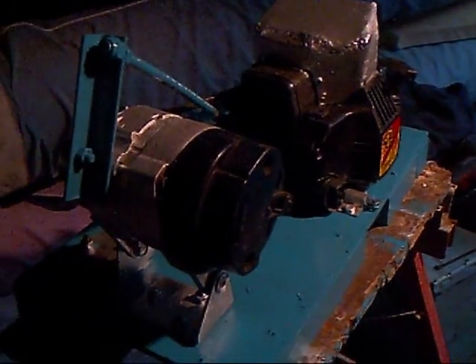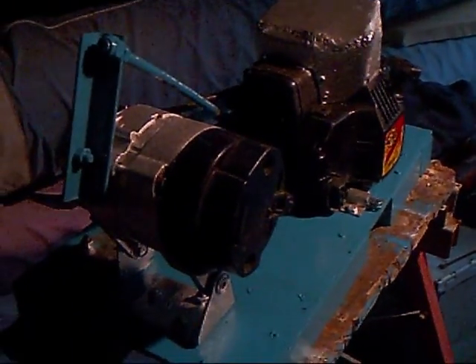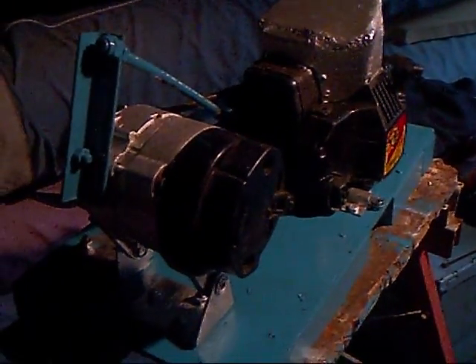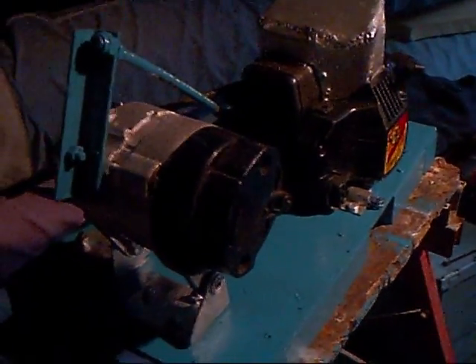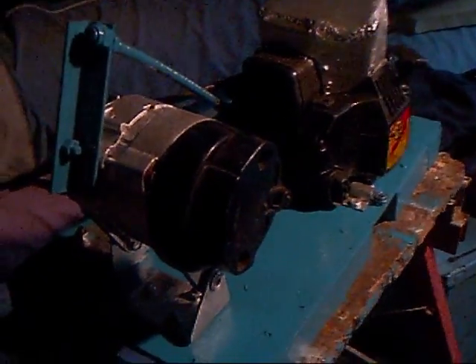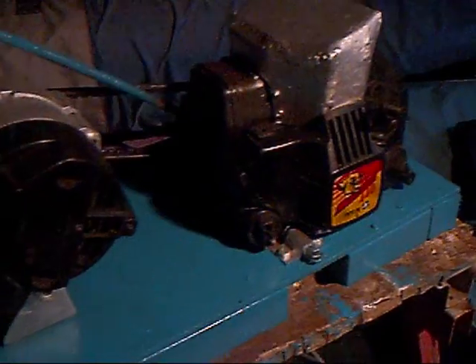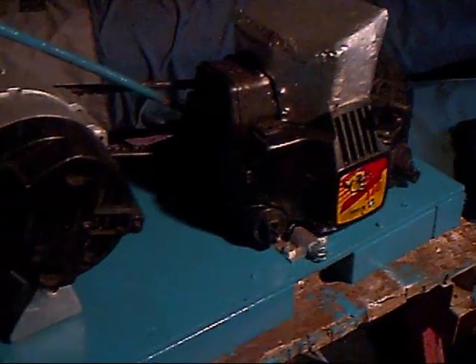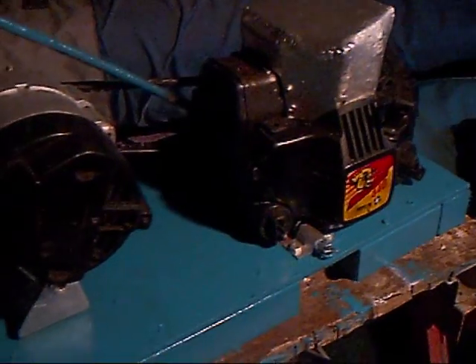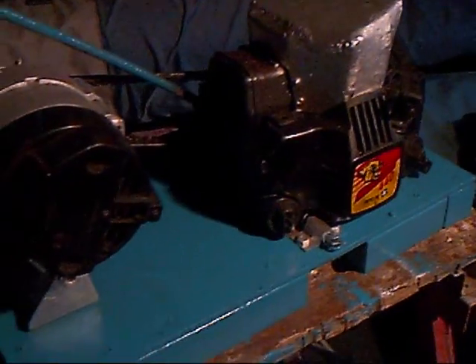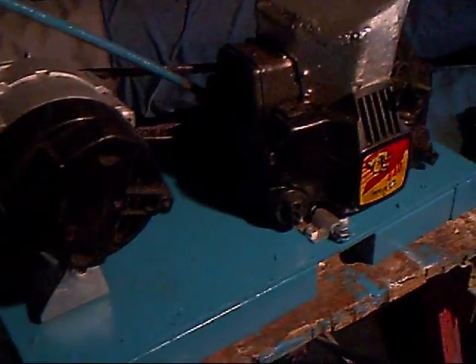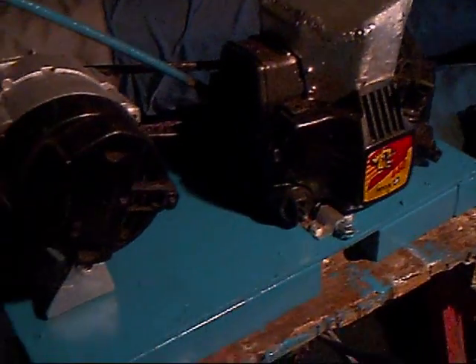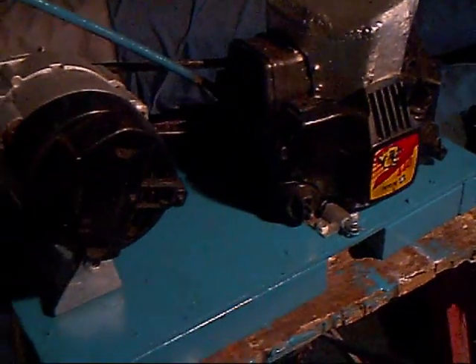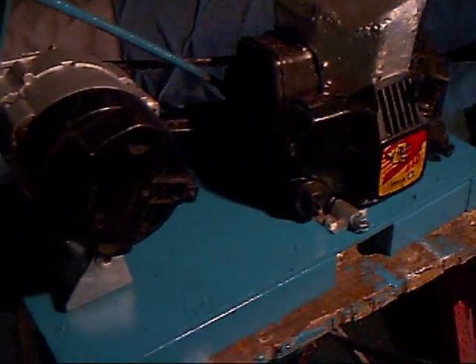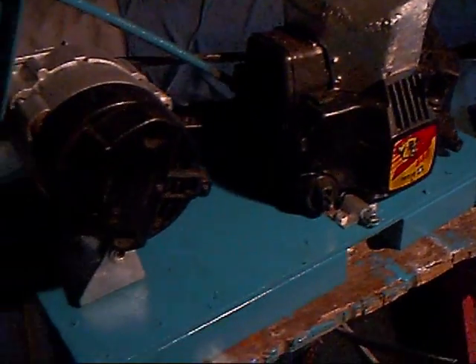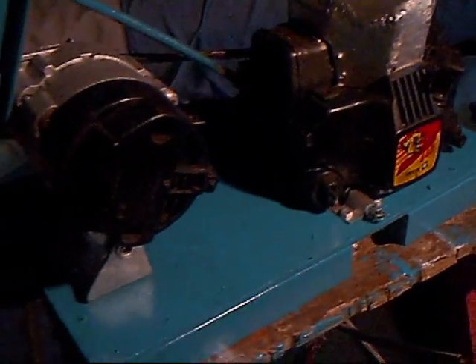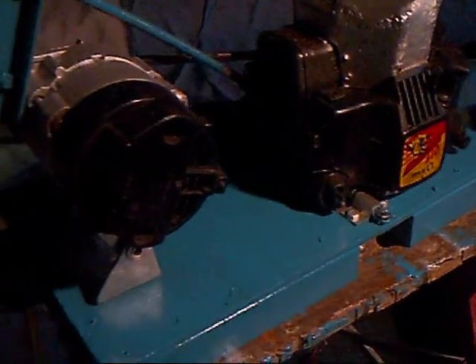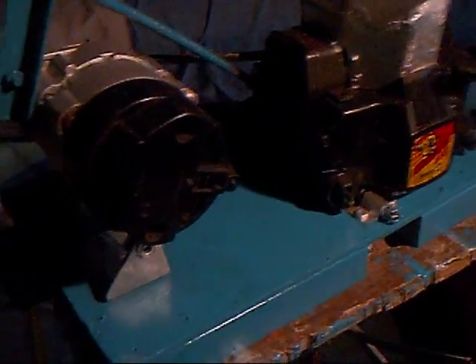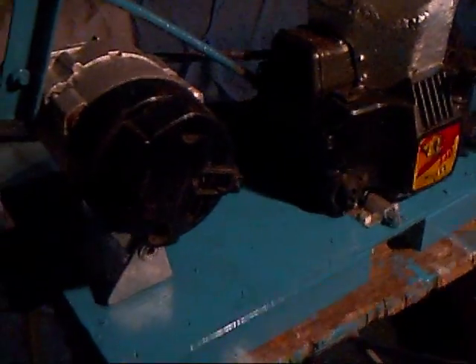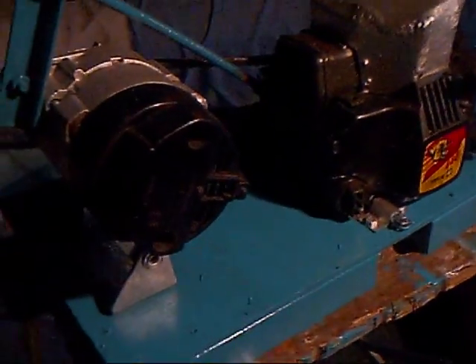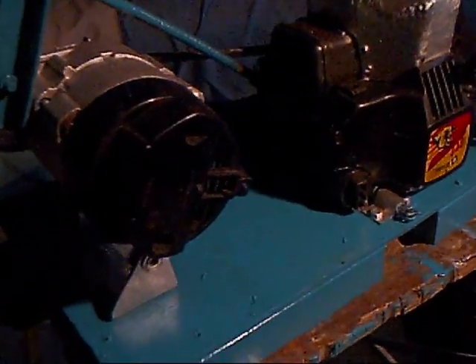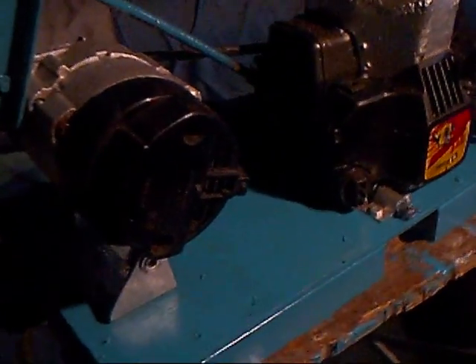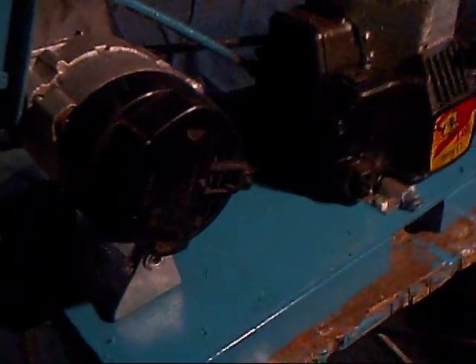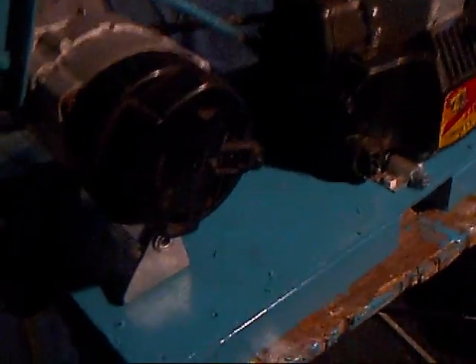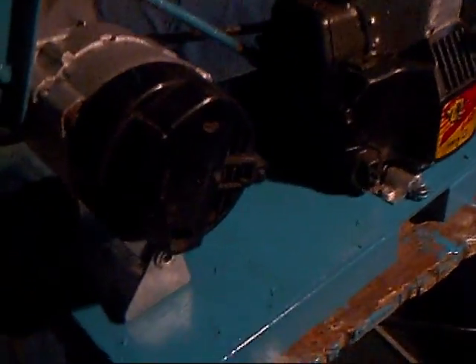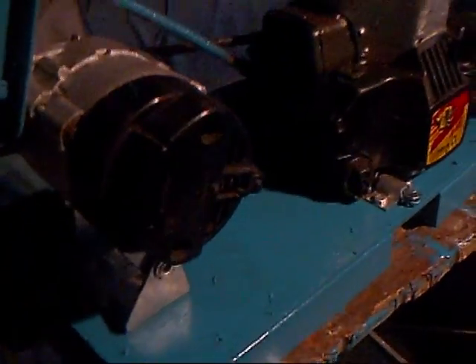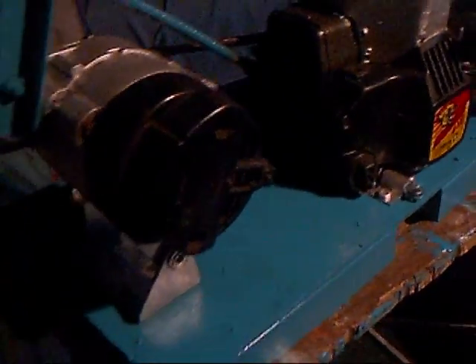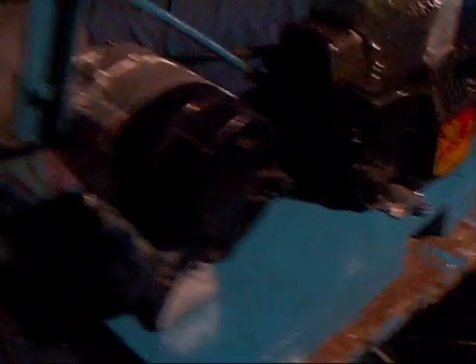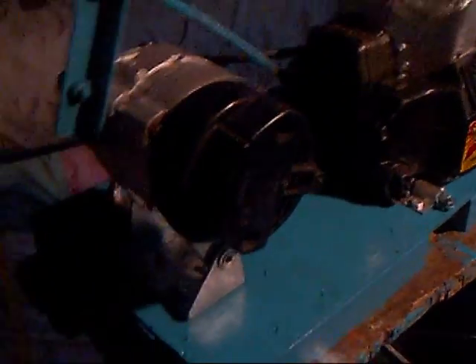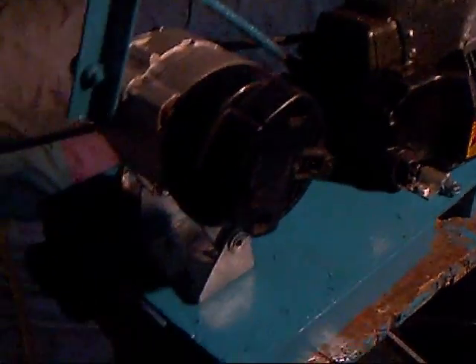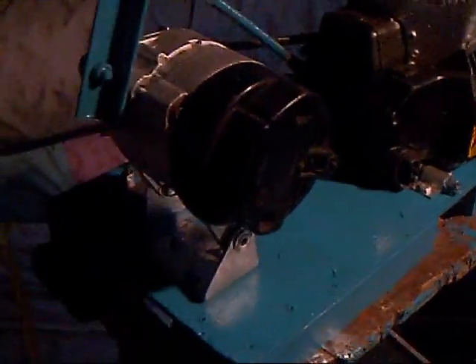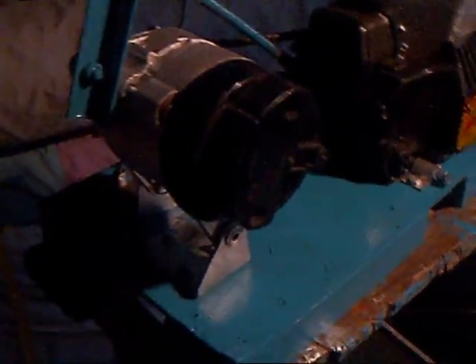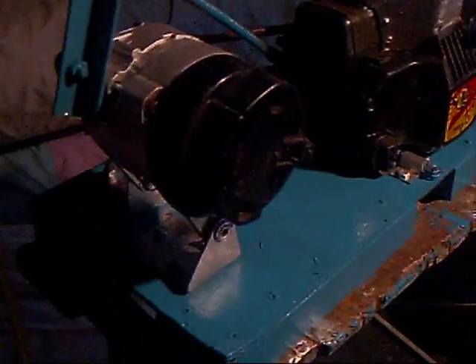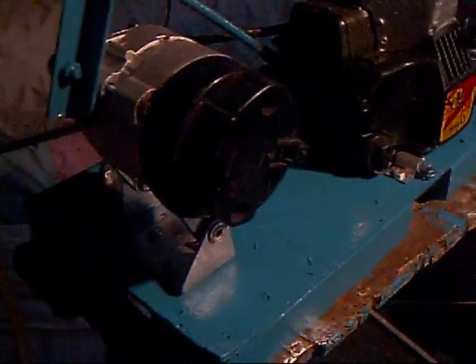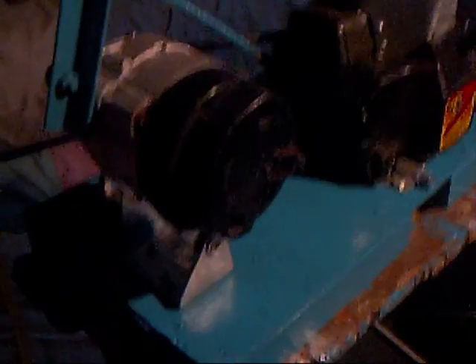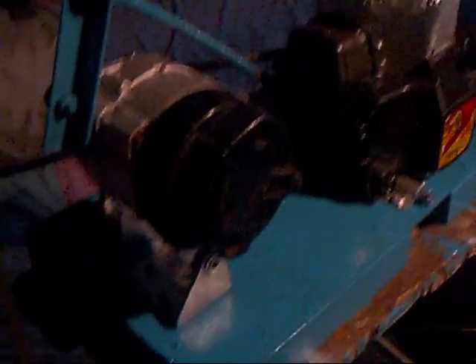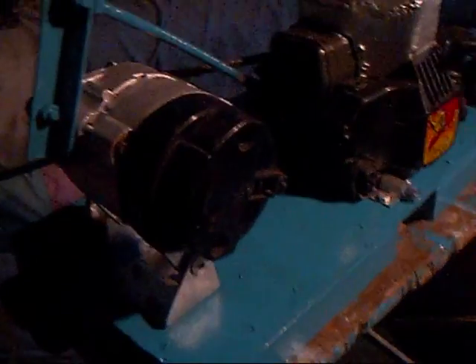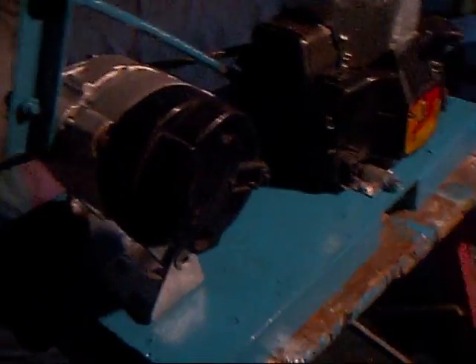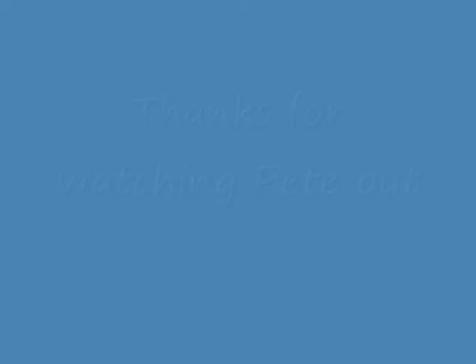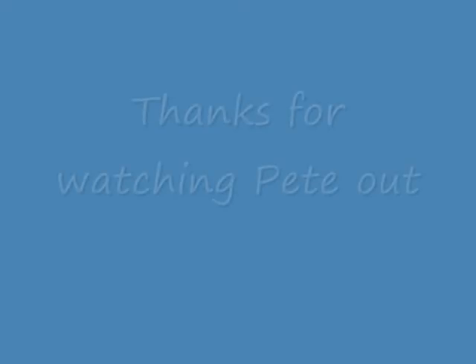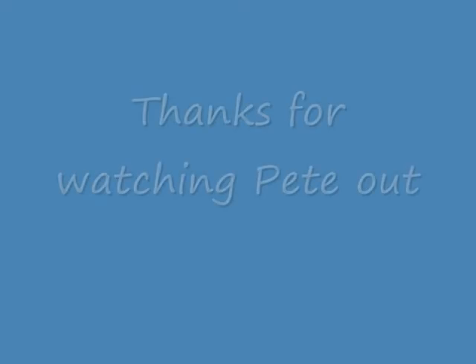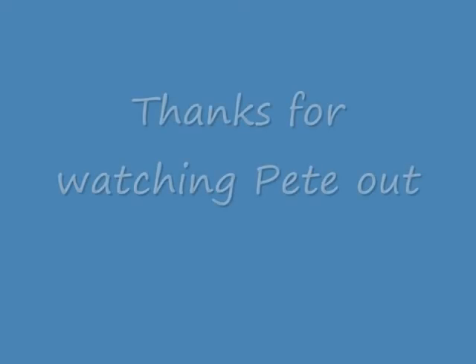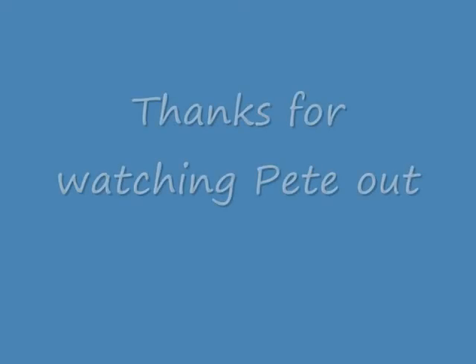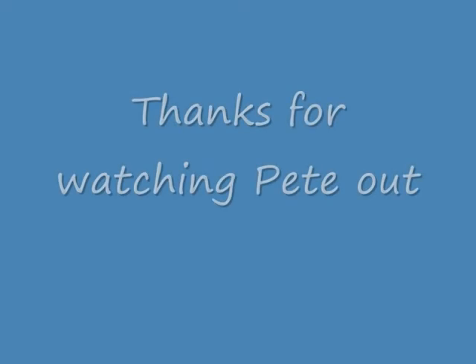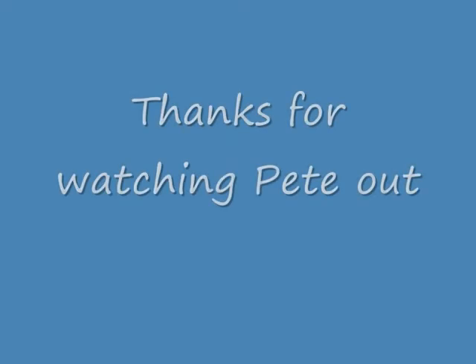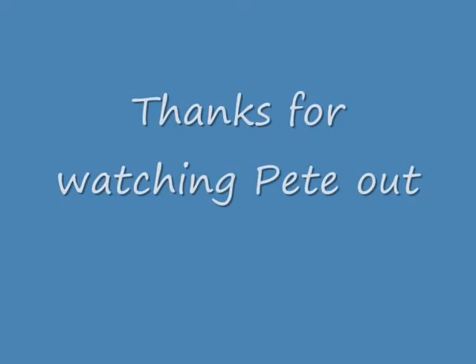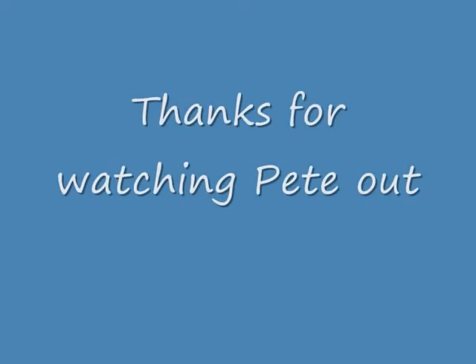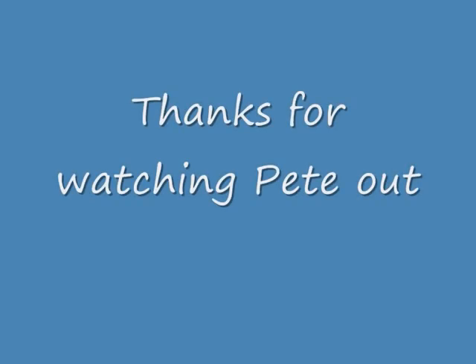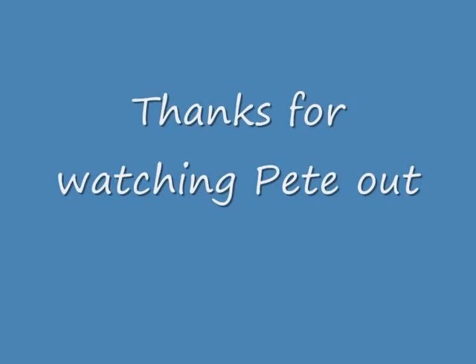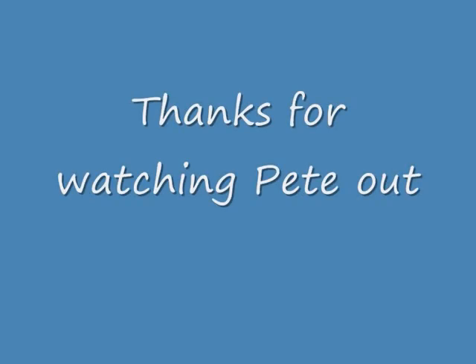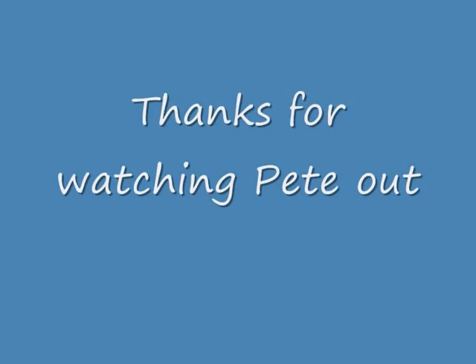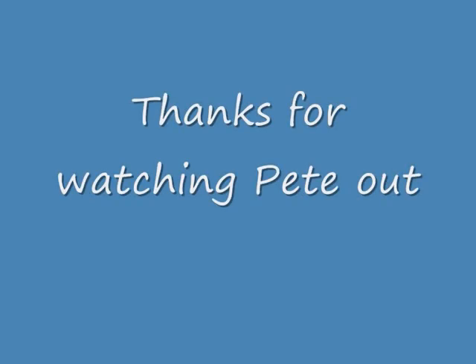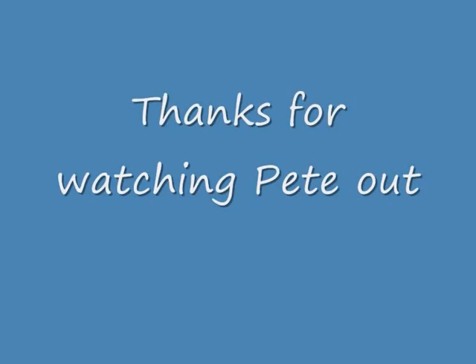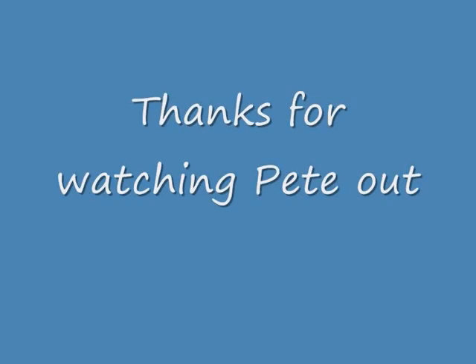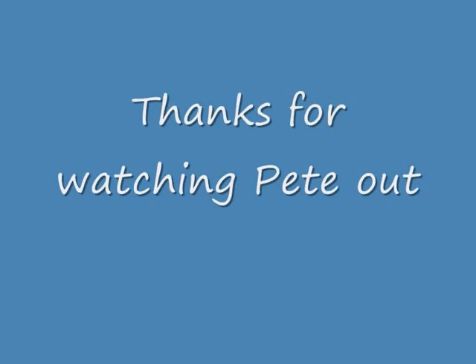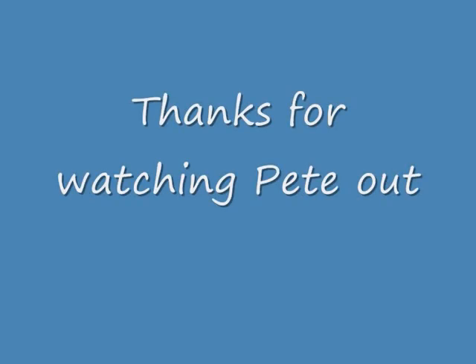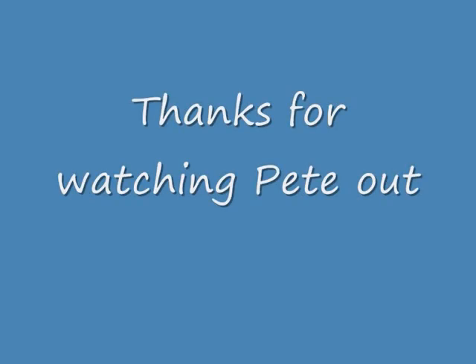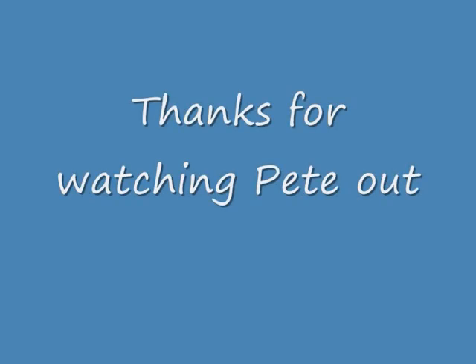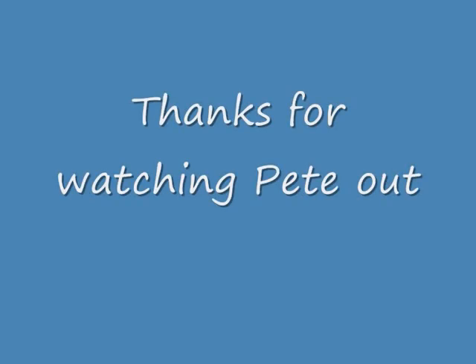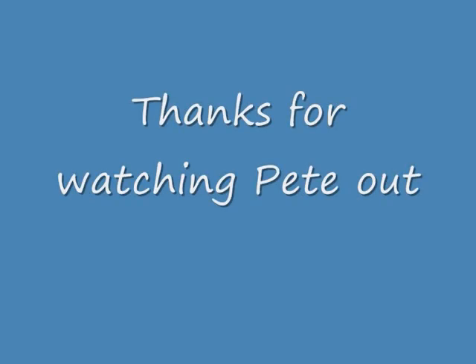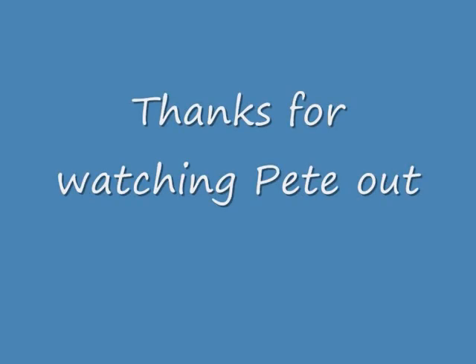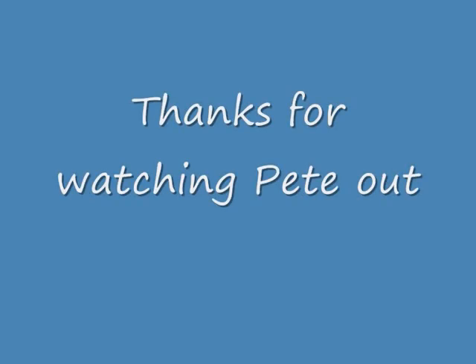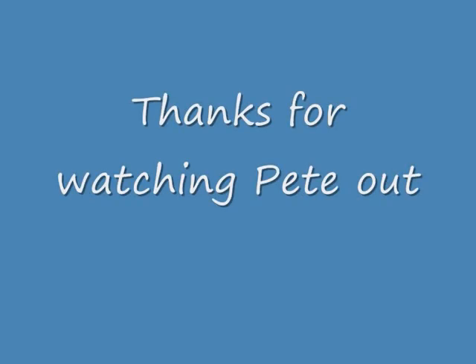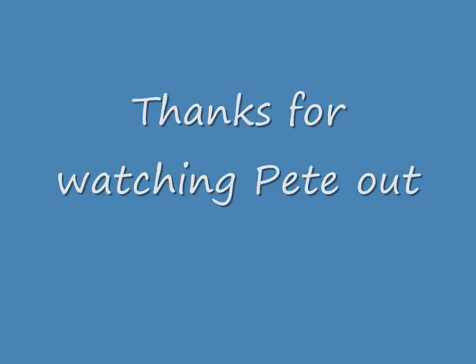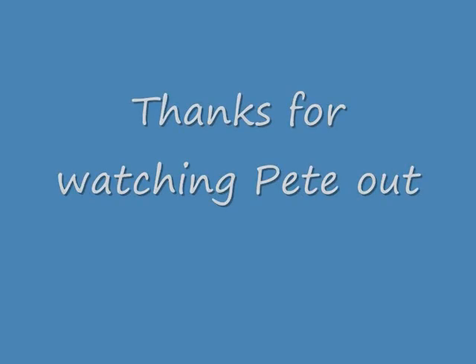In total now I'm into about five and a half hours. Thanks for watching - Pete out for now.